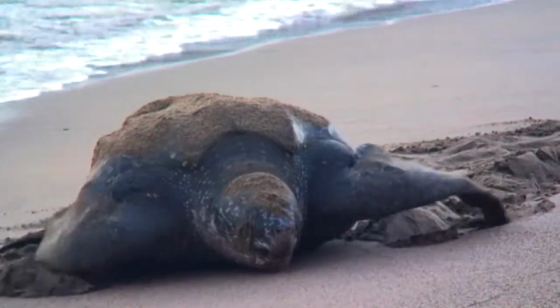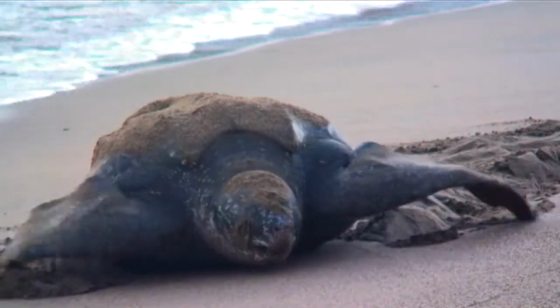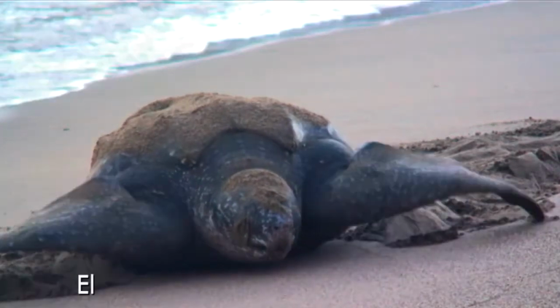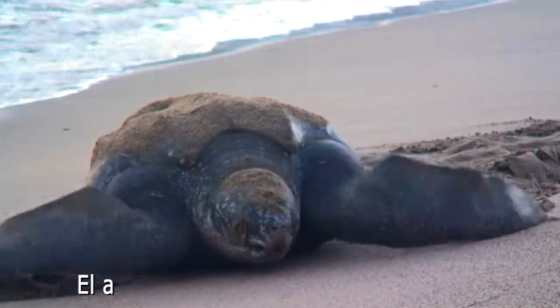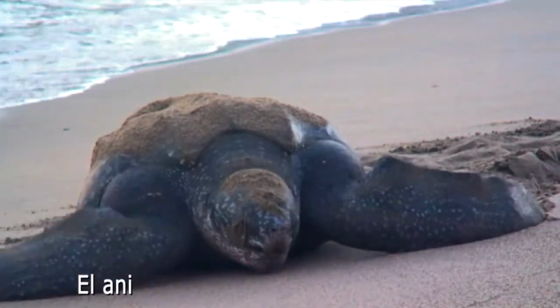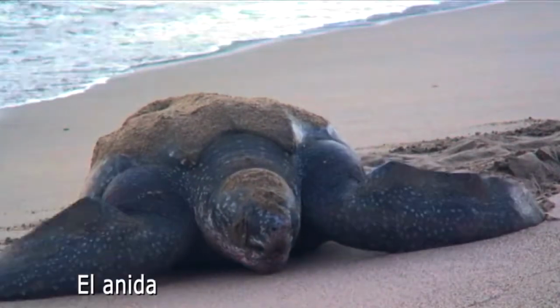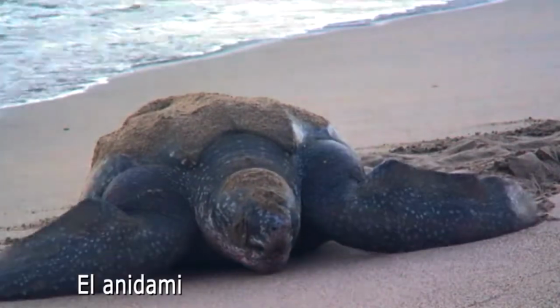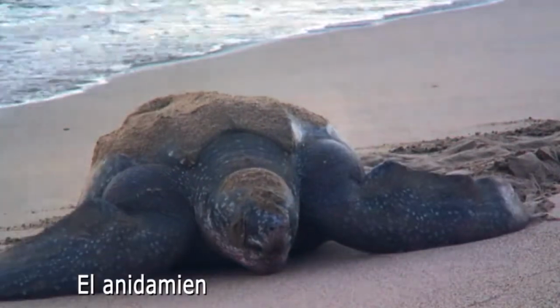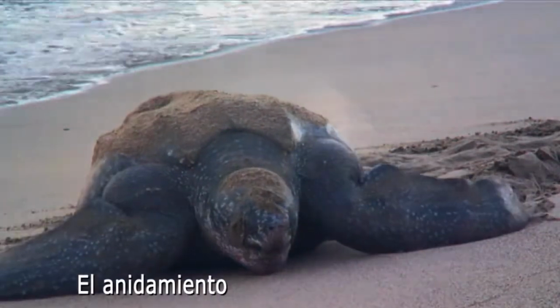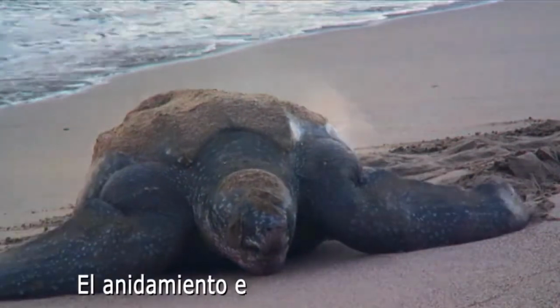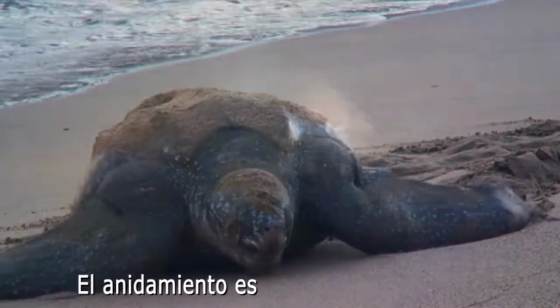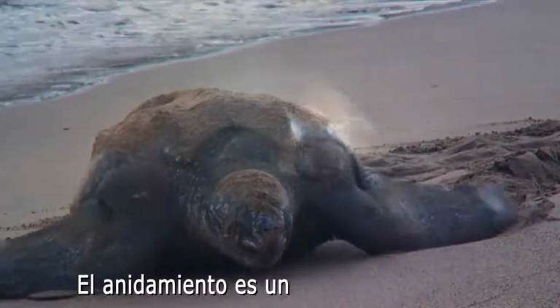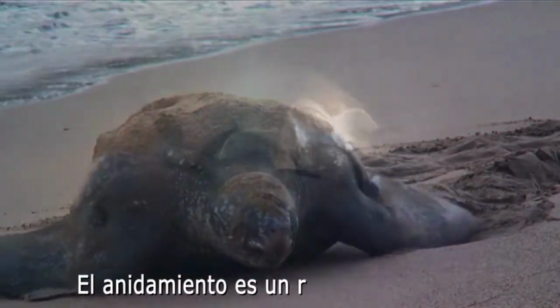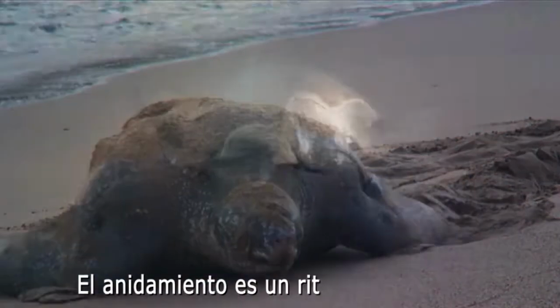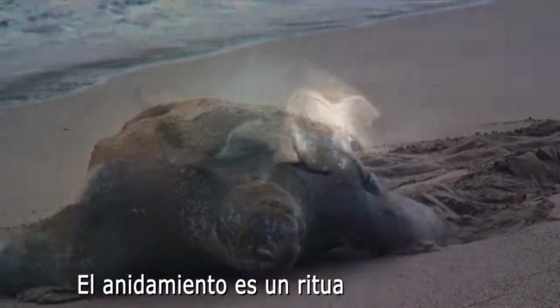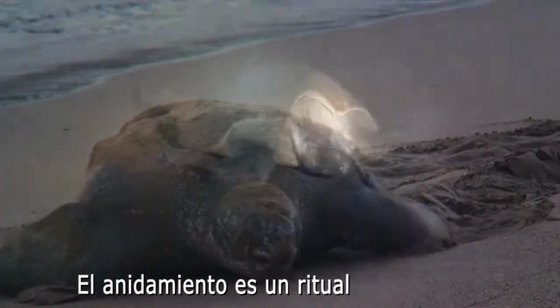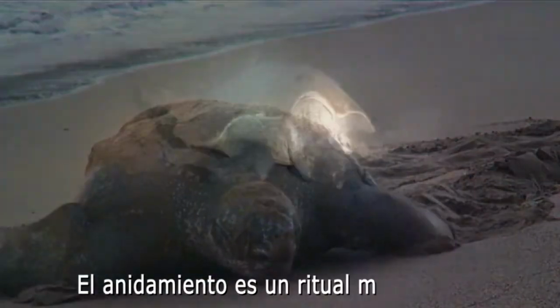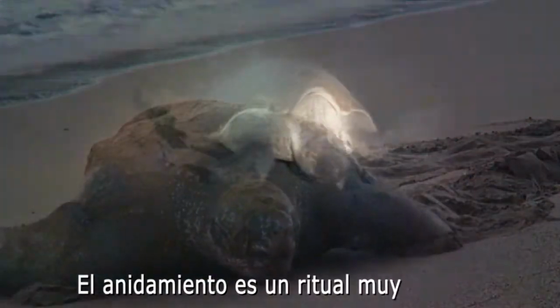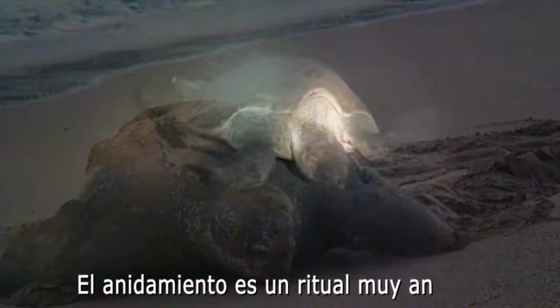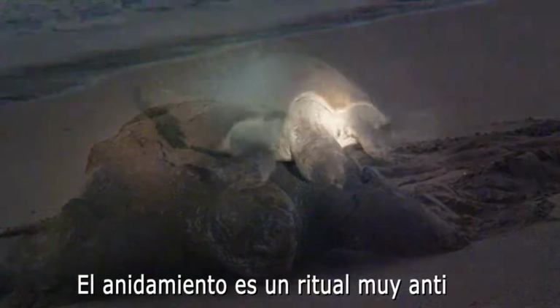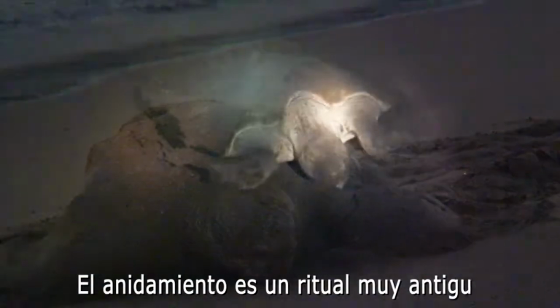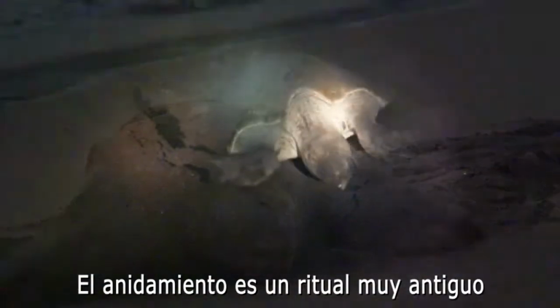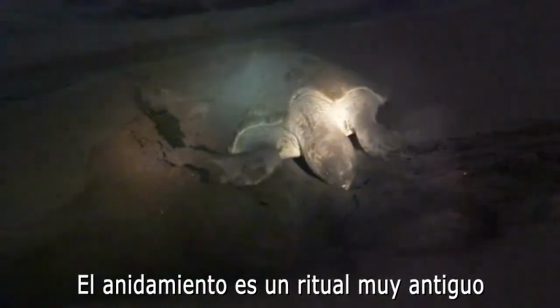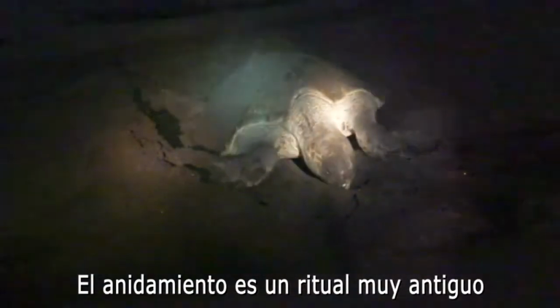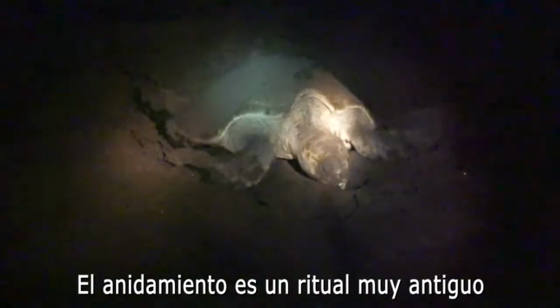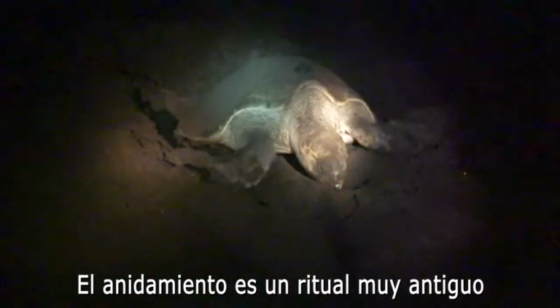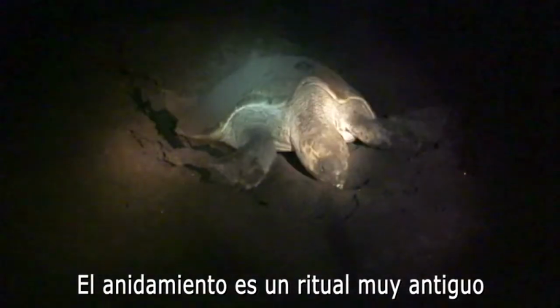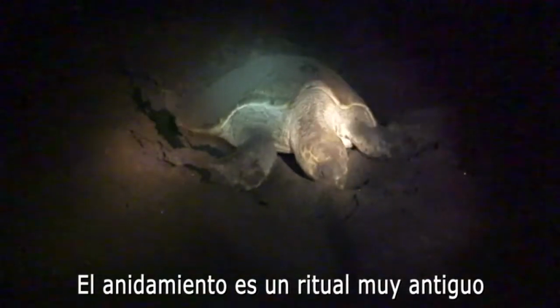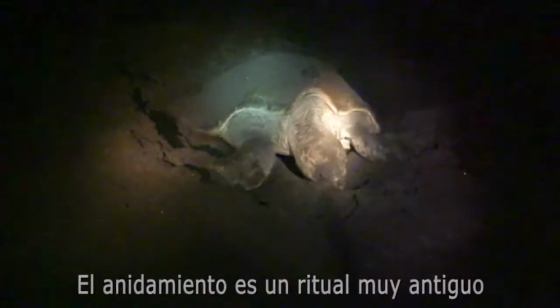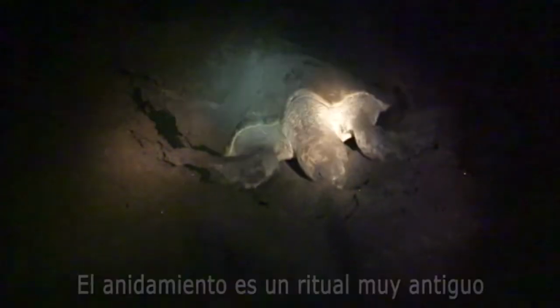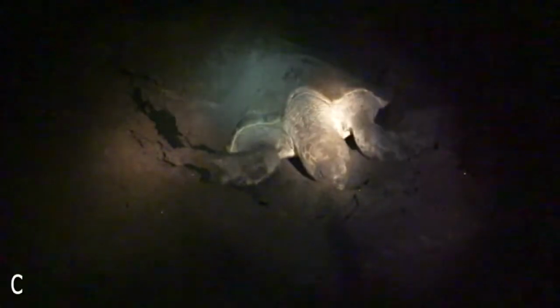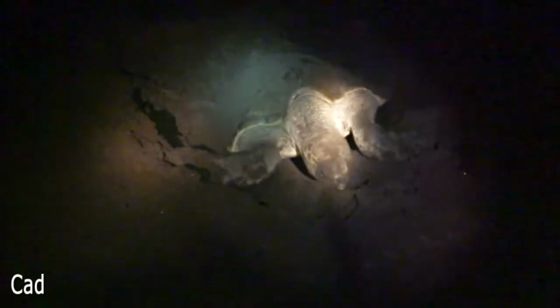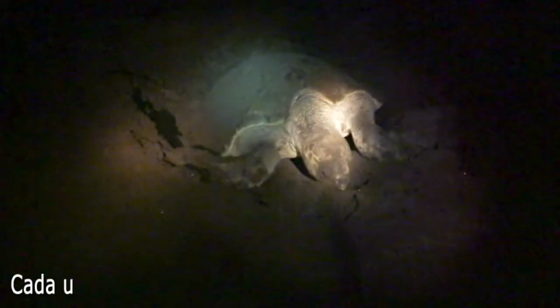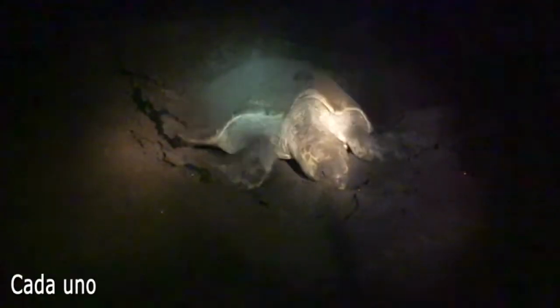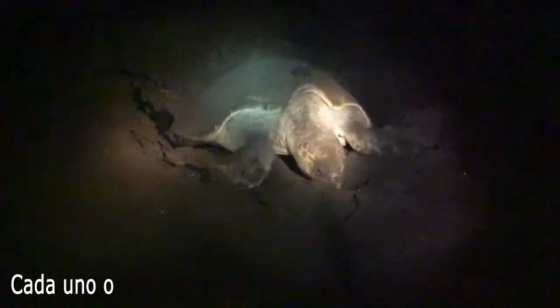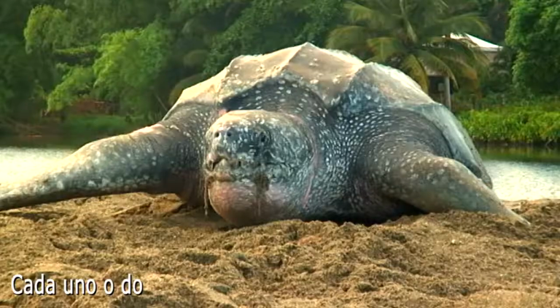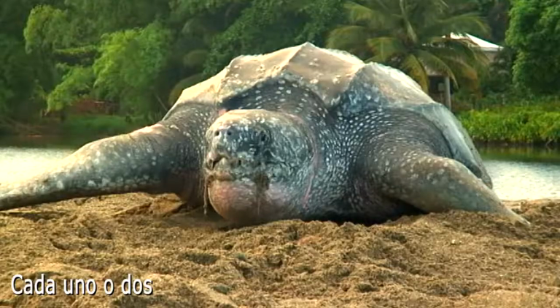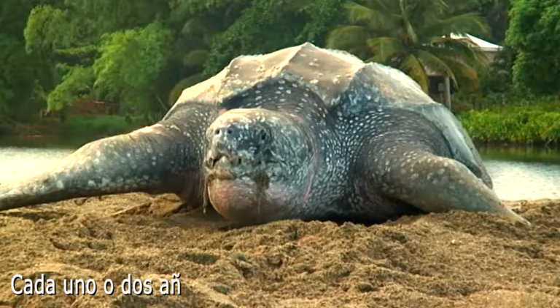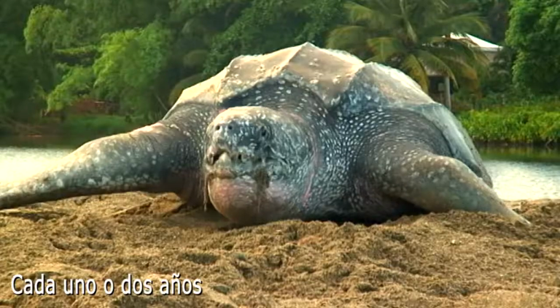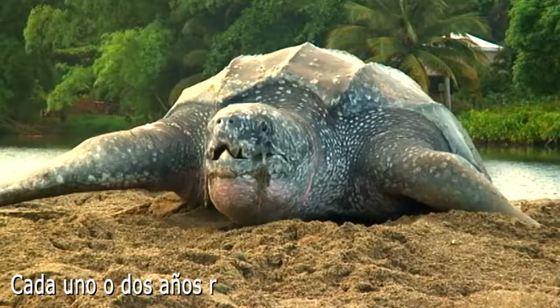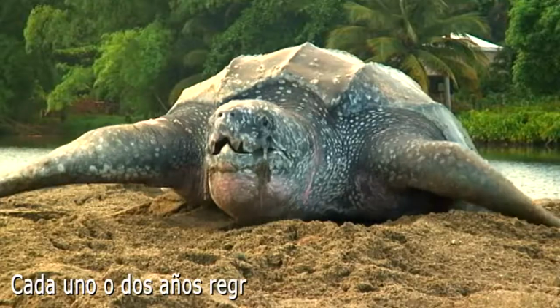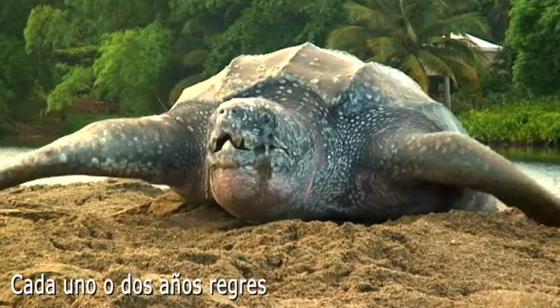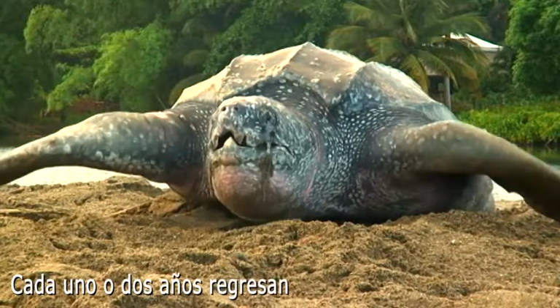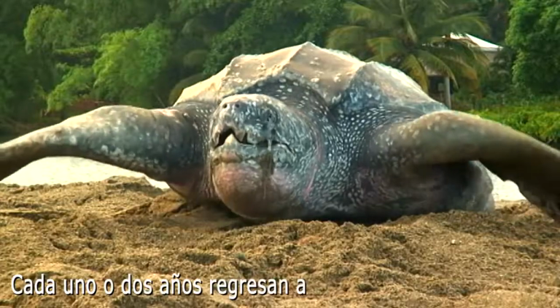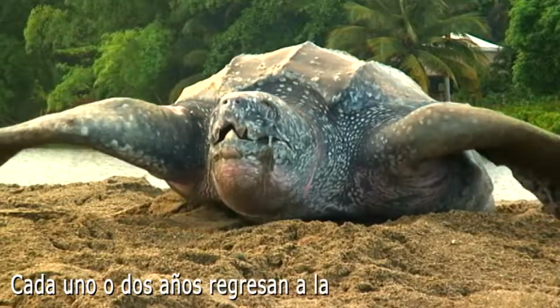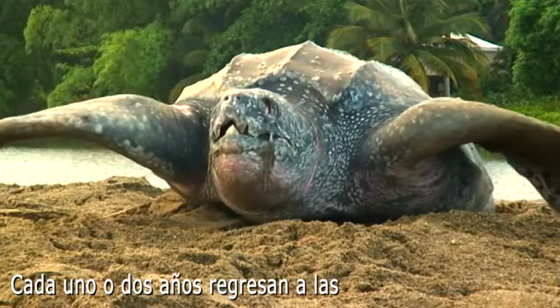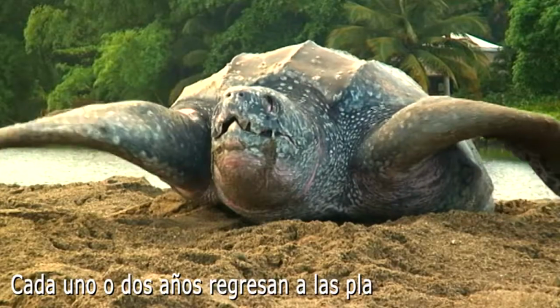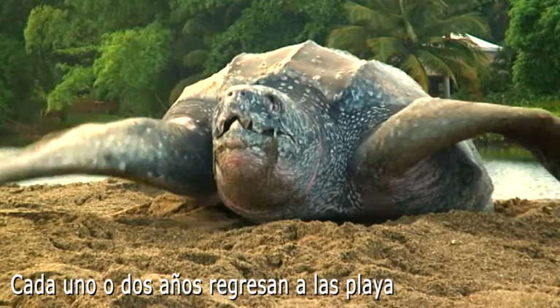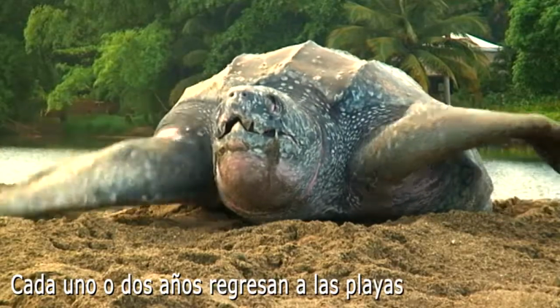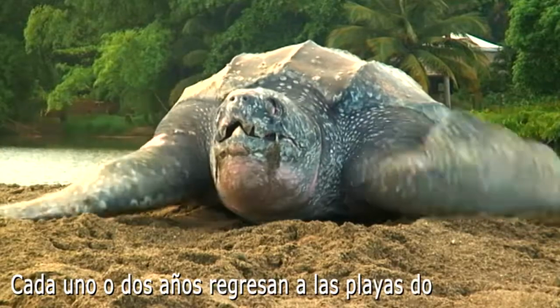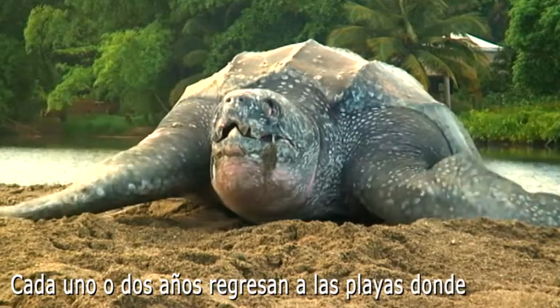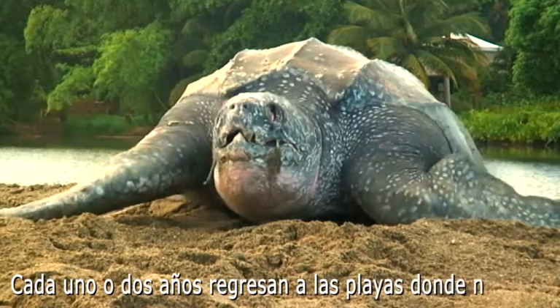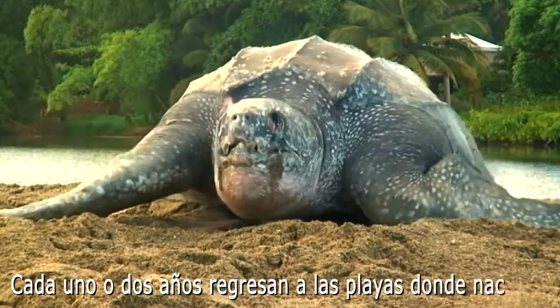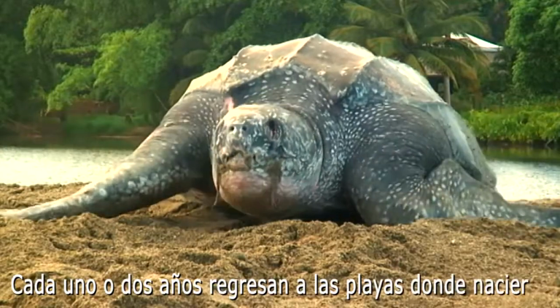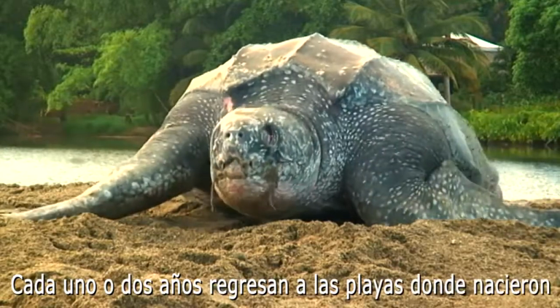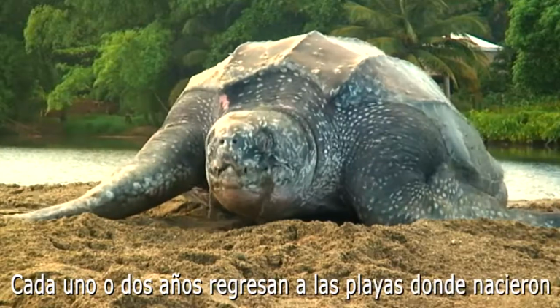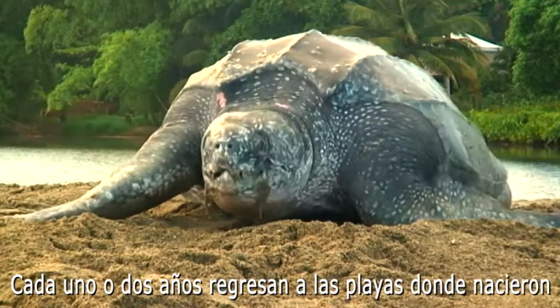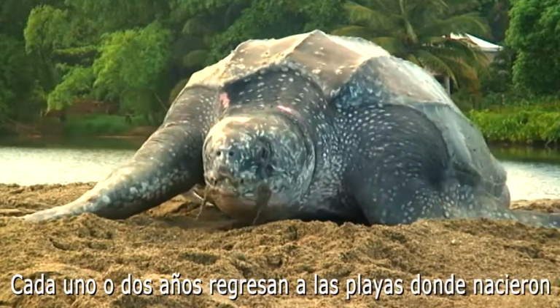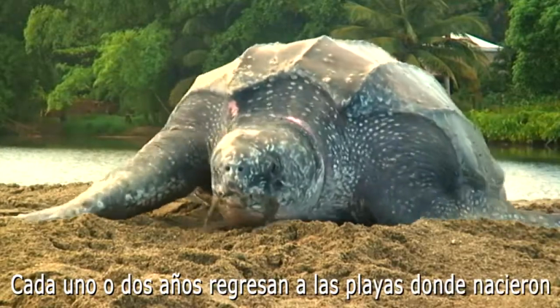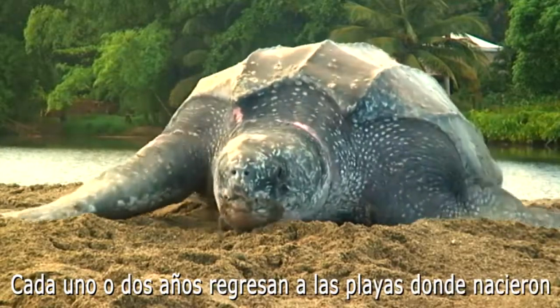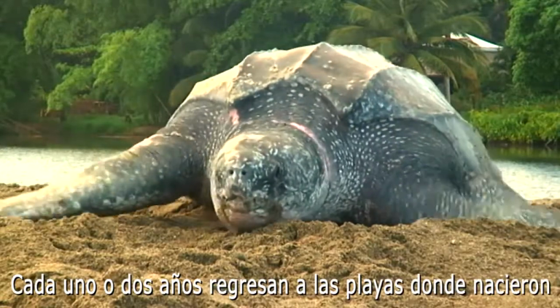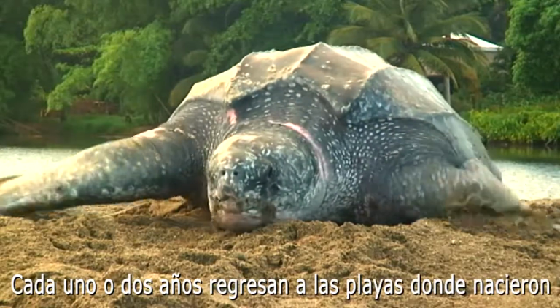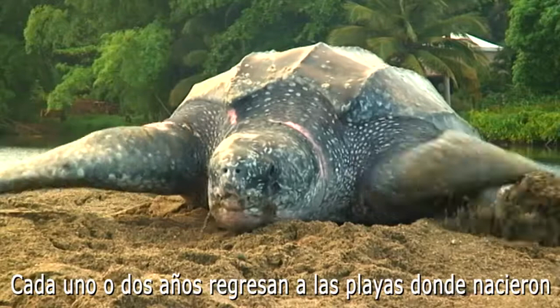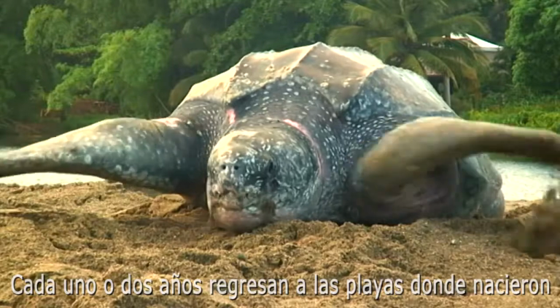Nesting is an ancient ritual for female sea turtles. Every year or two they return, usually to the same beach where they were born.